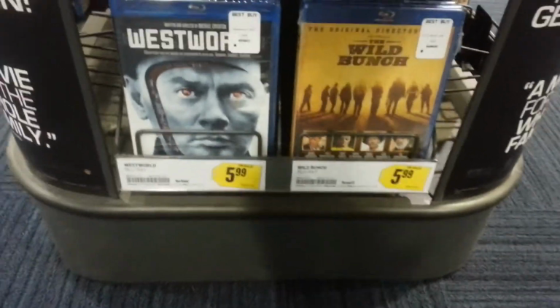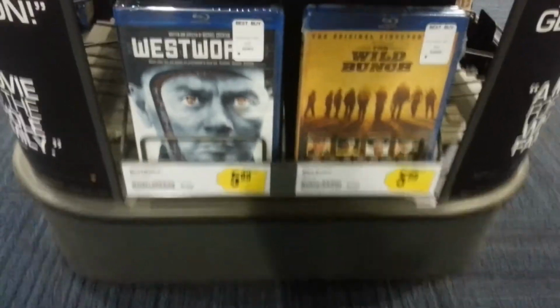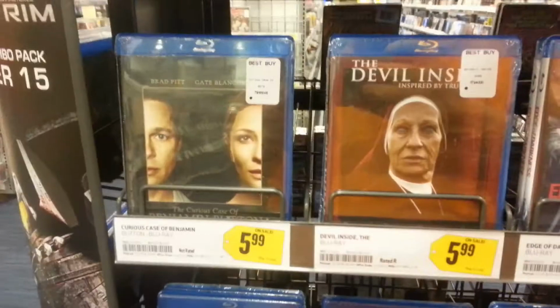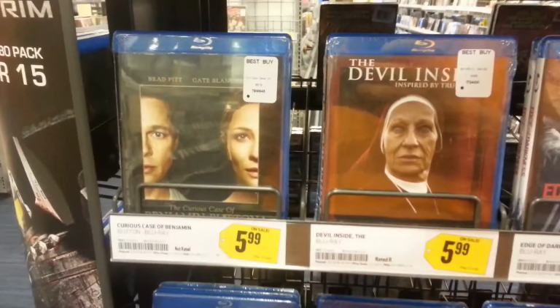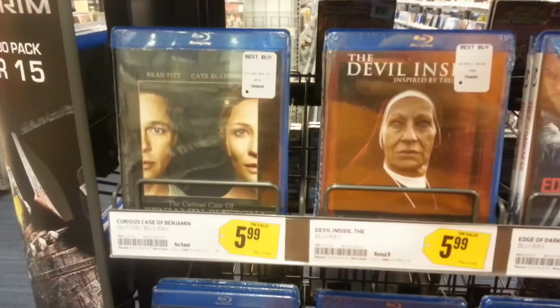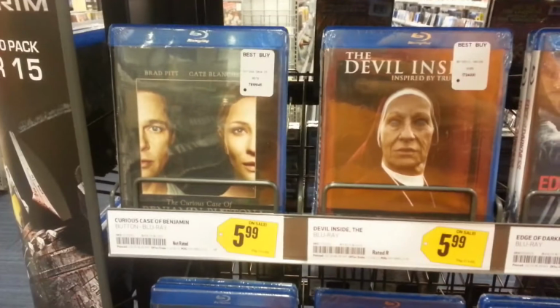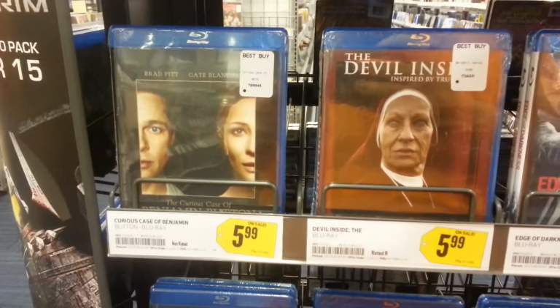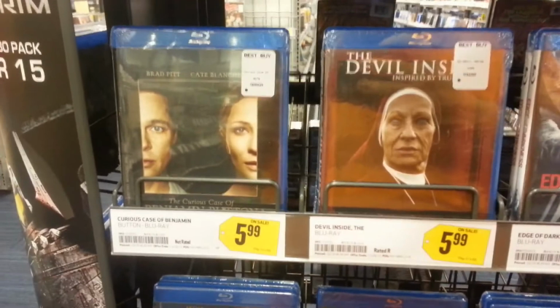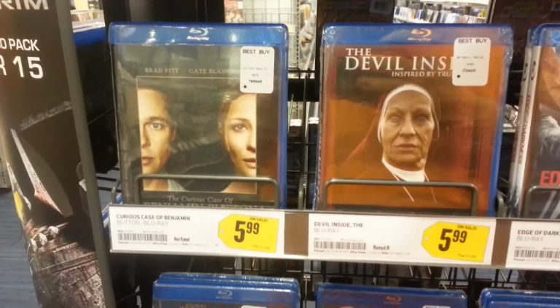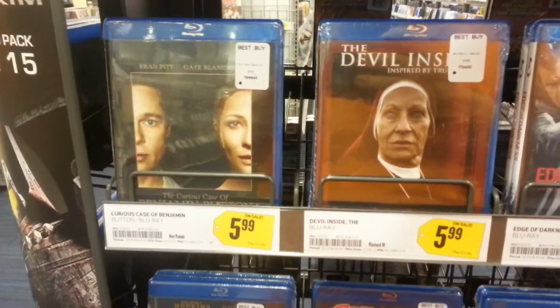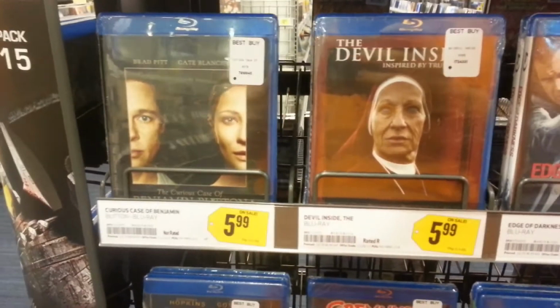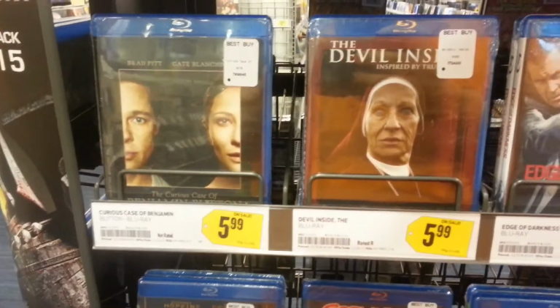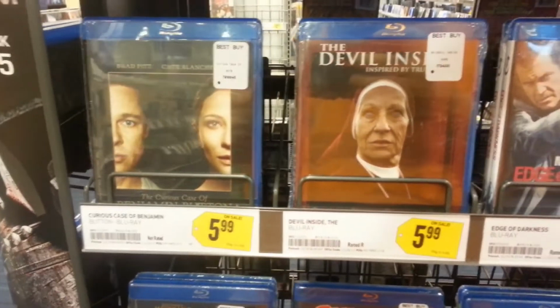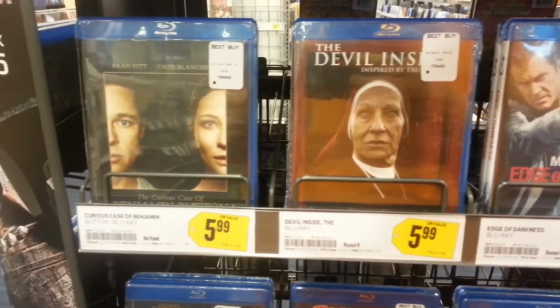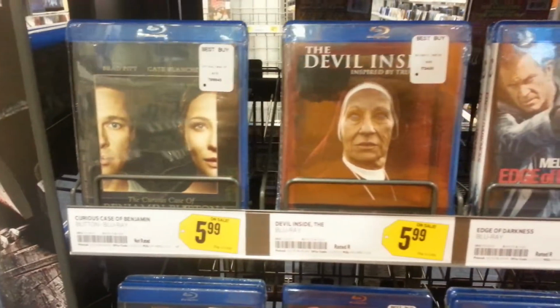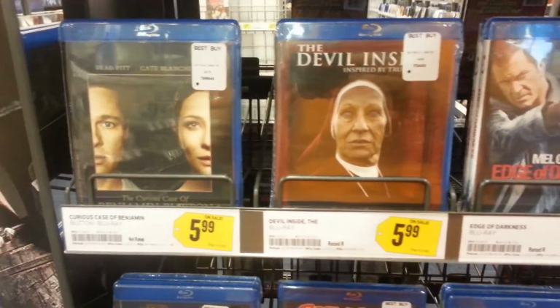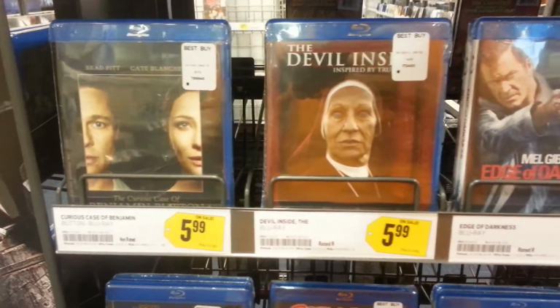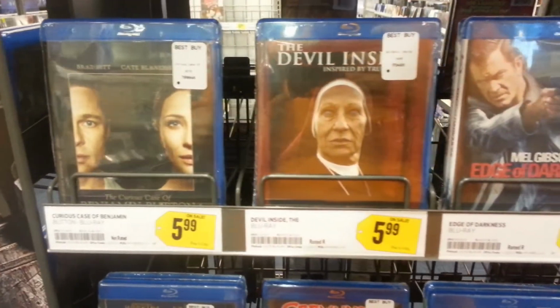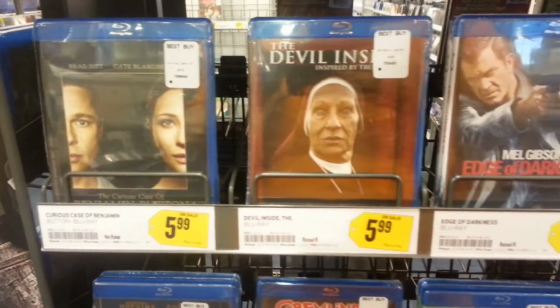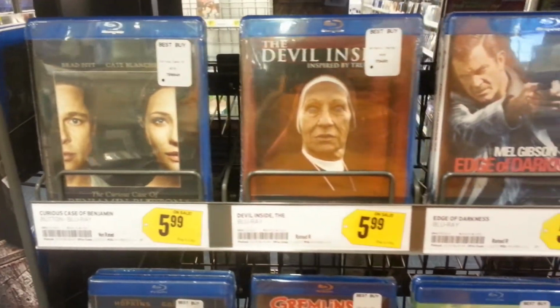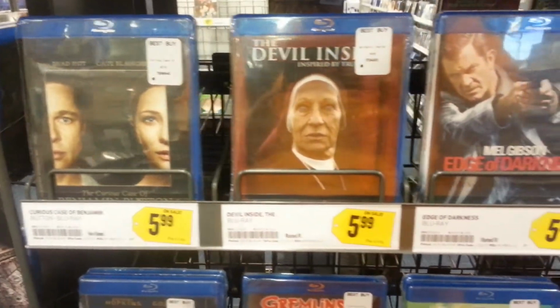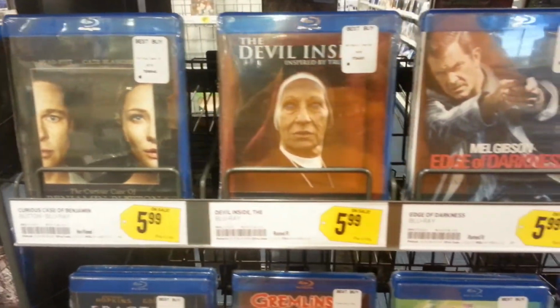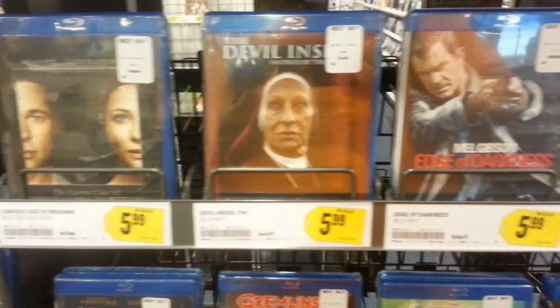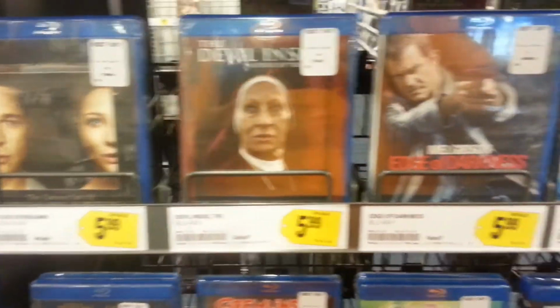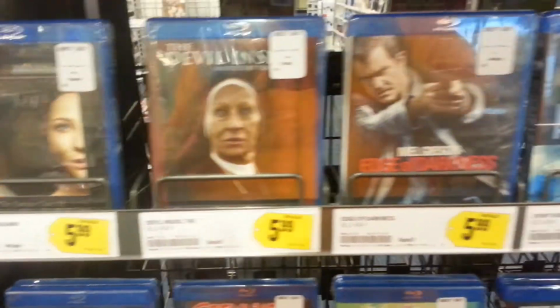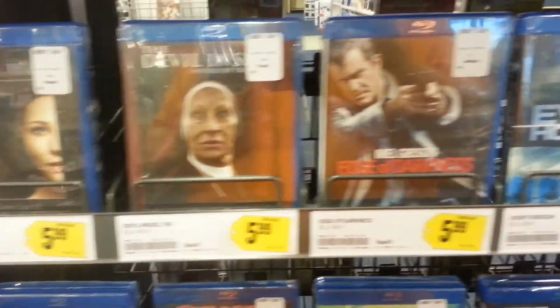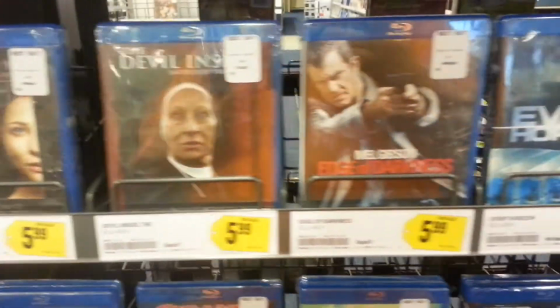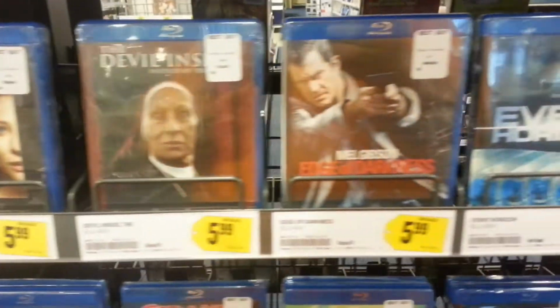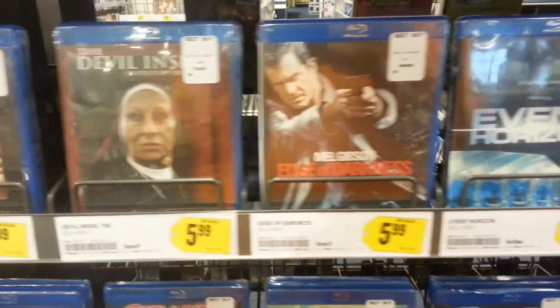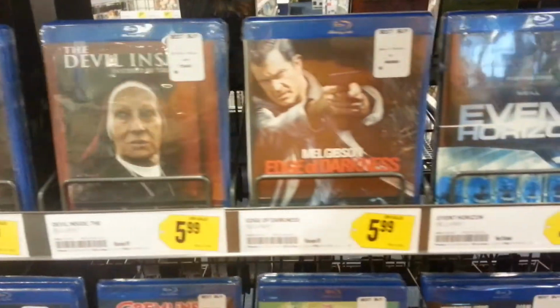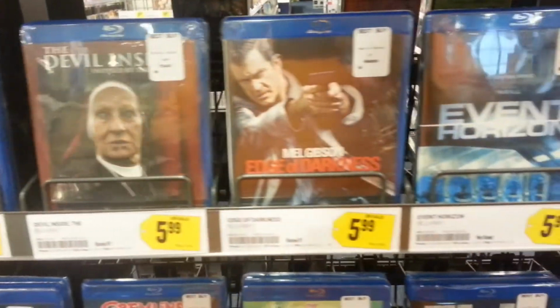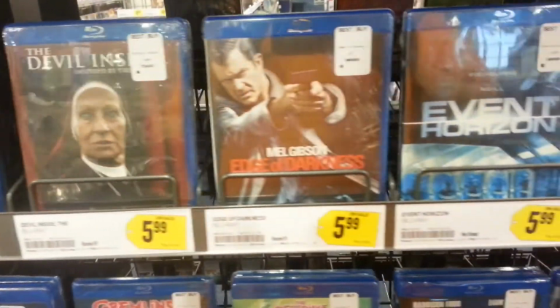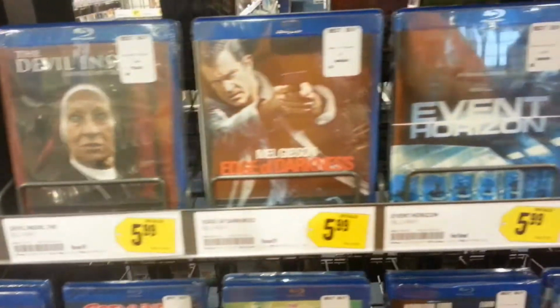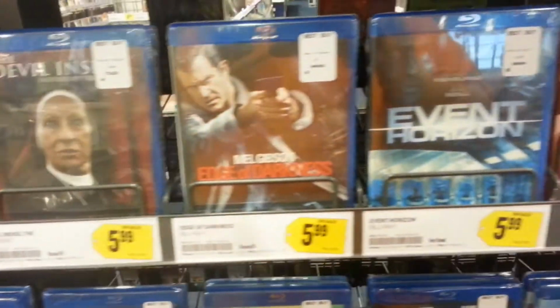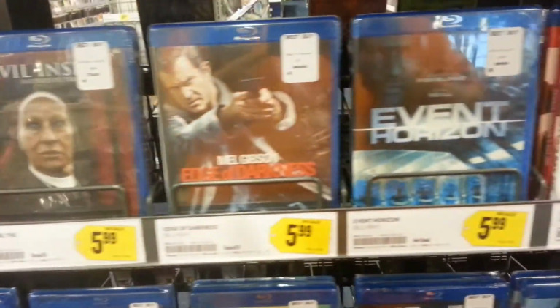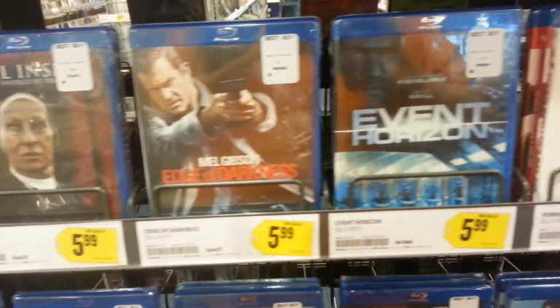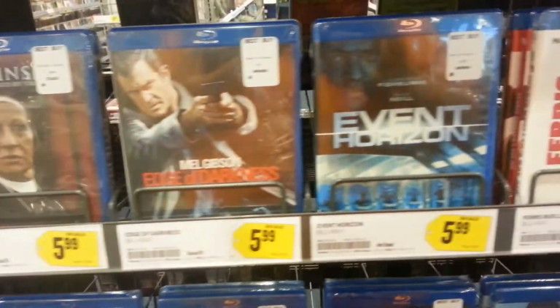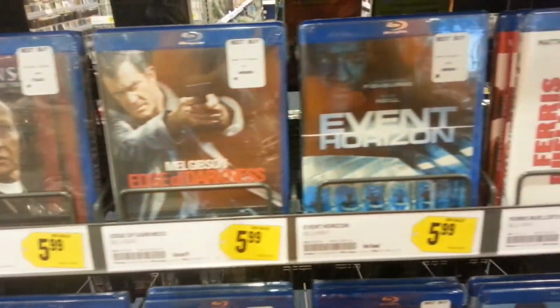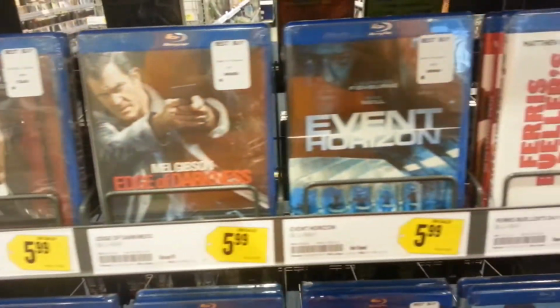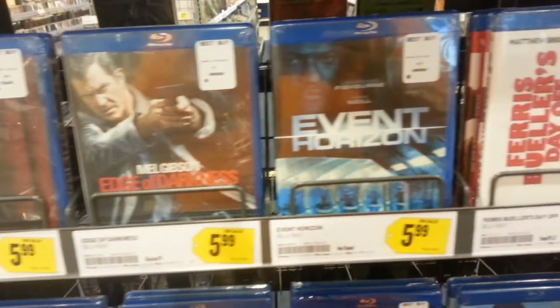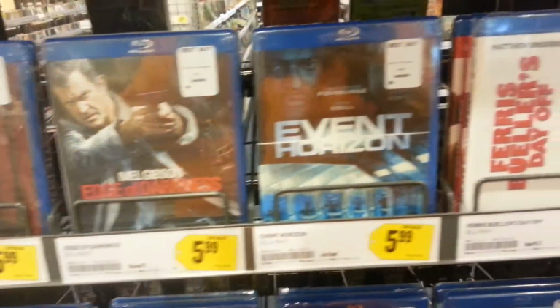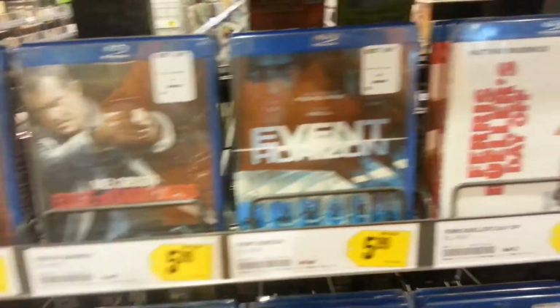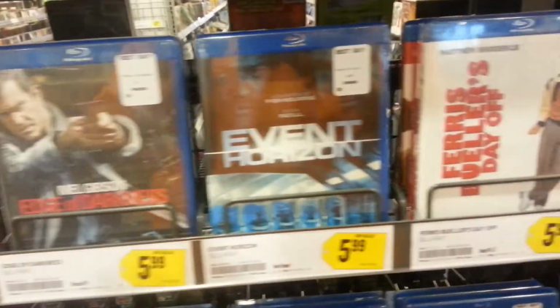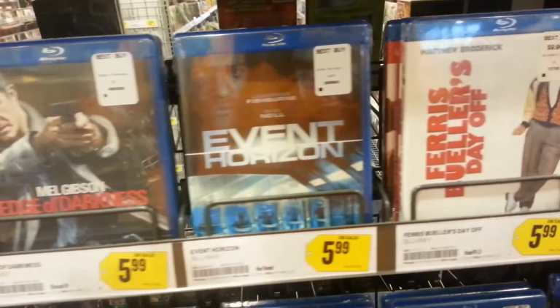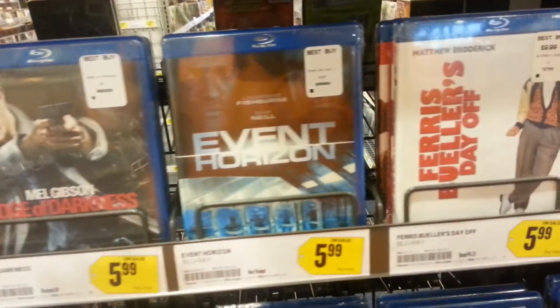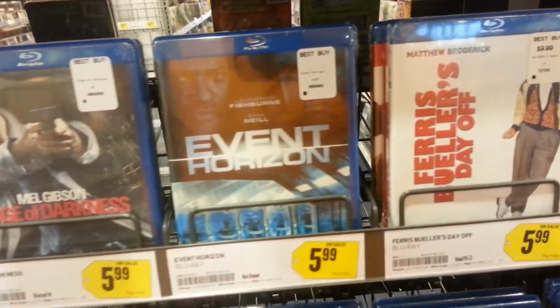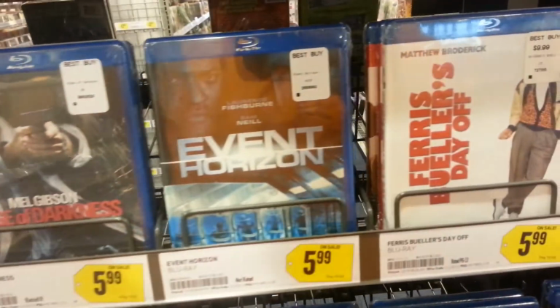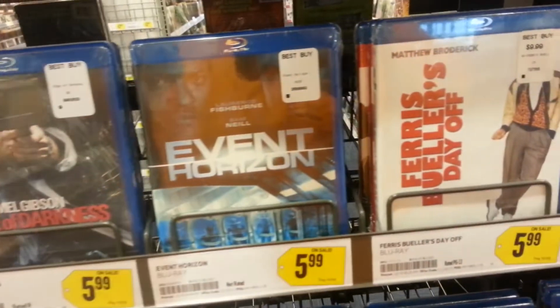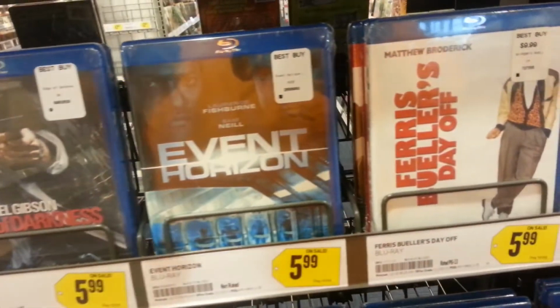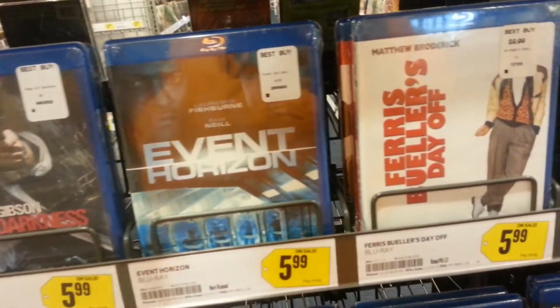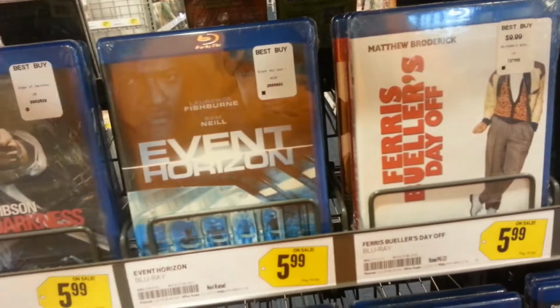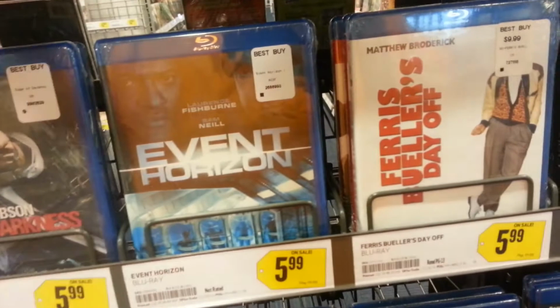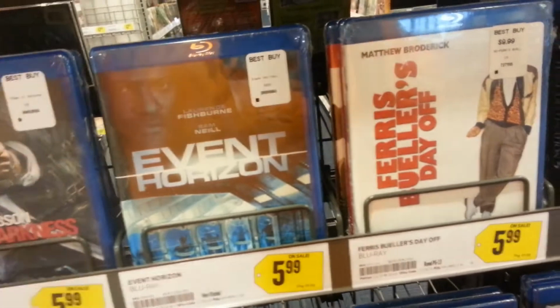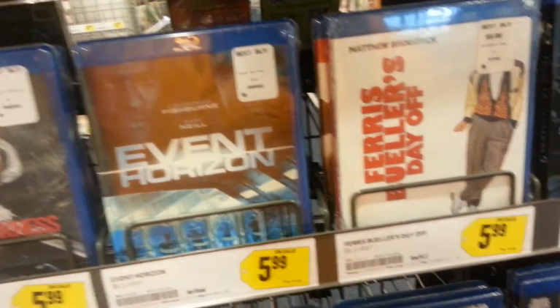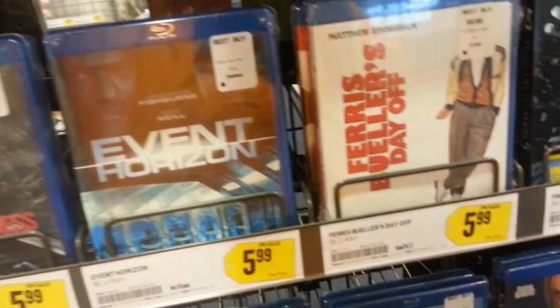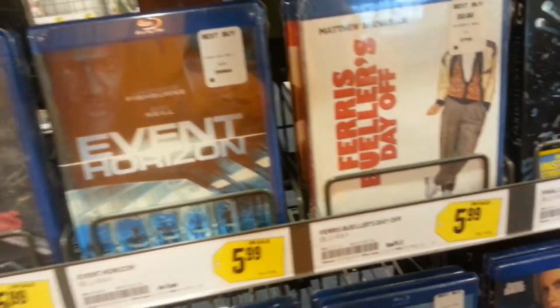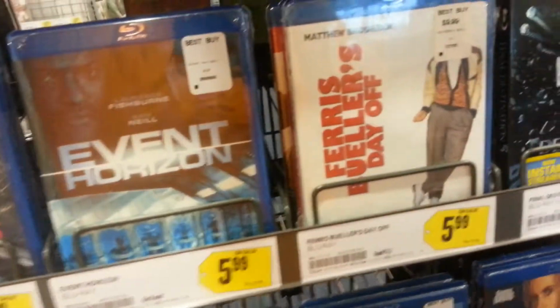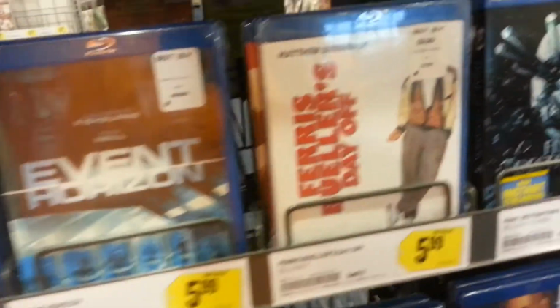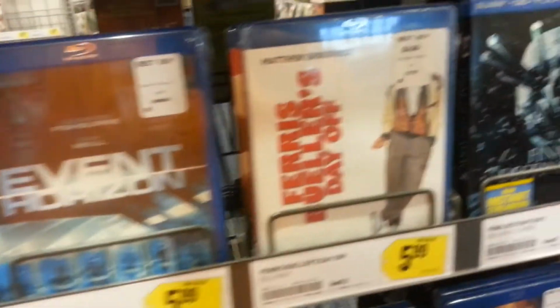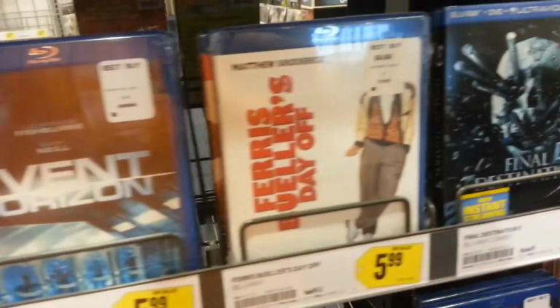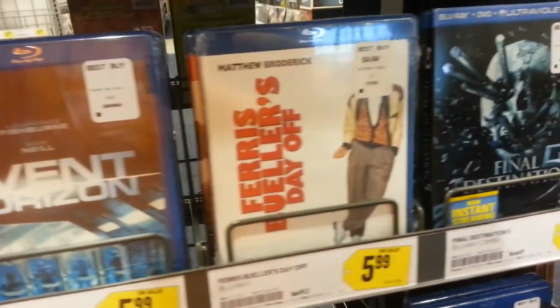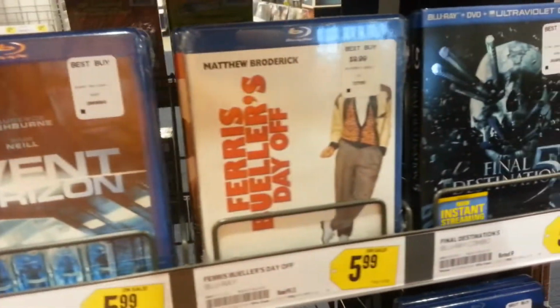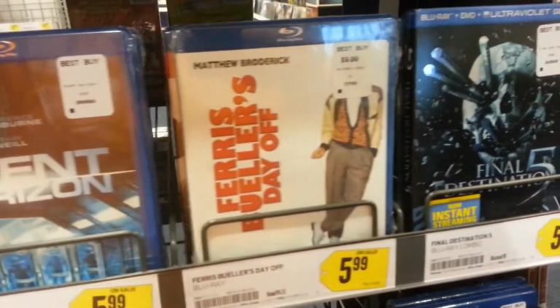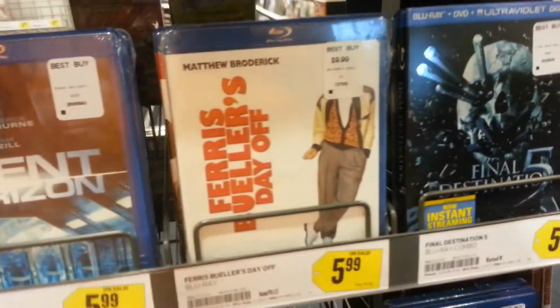If you check out my video from Monday, I actually had listed all the titles that are supposed to be on this display.